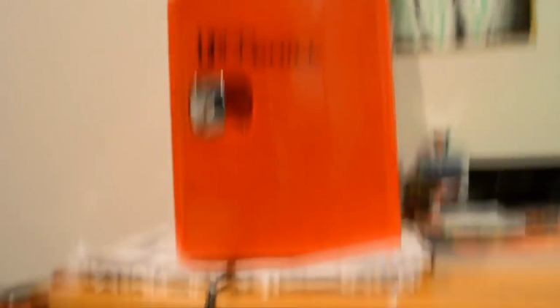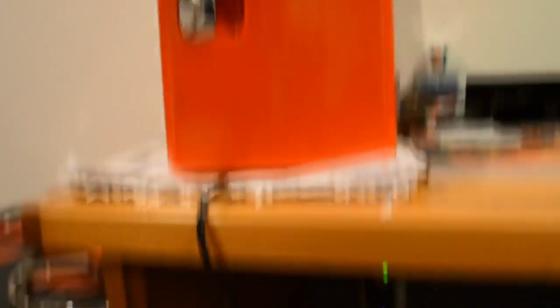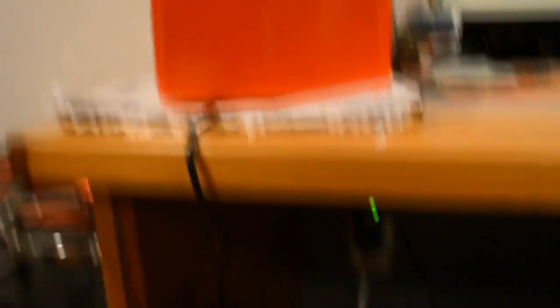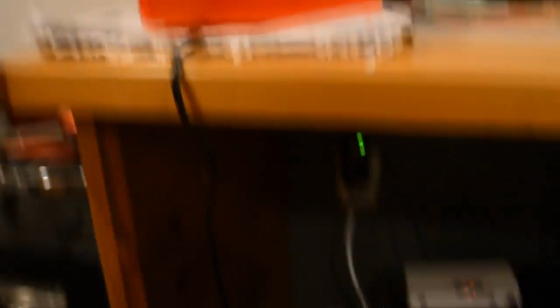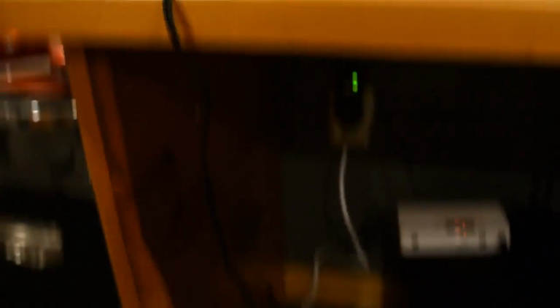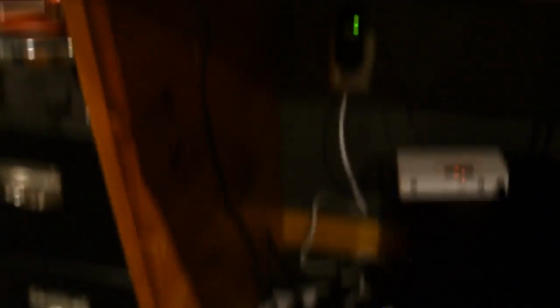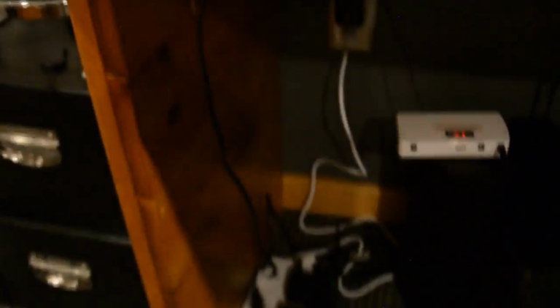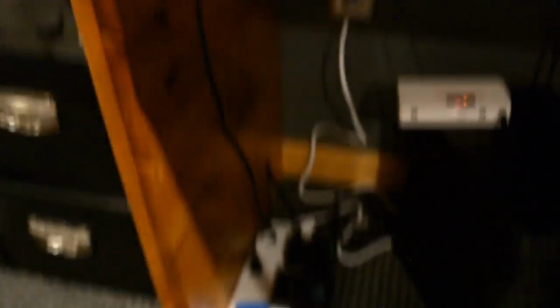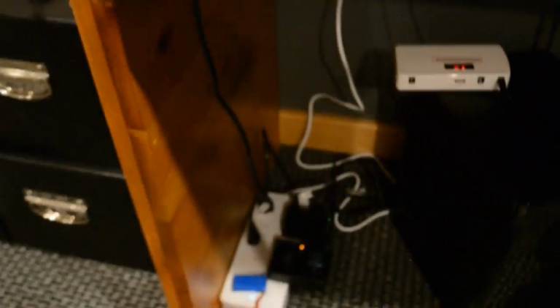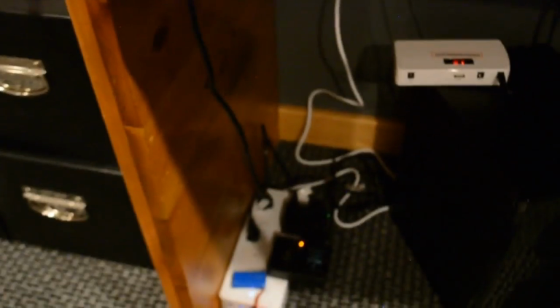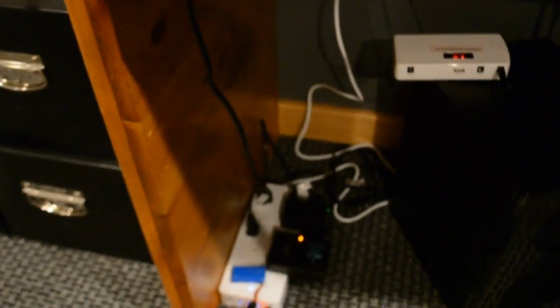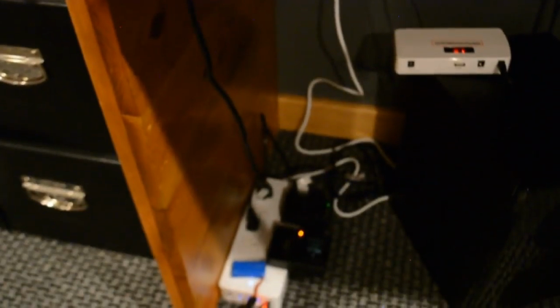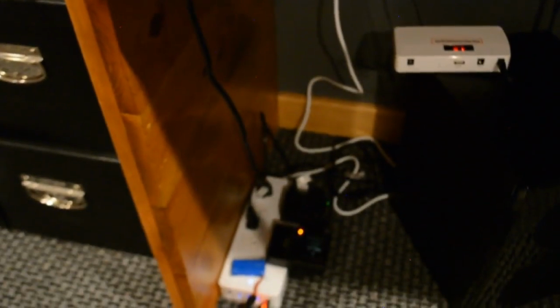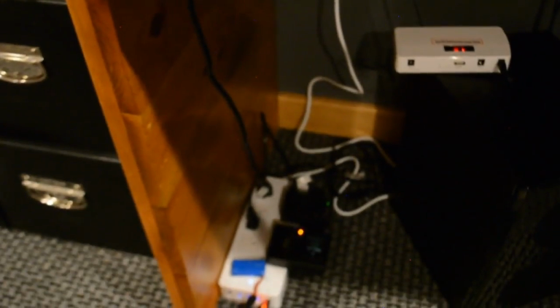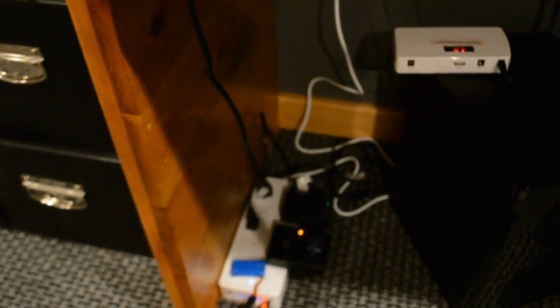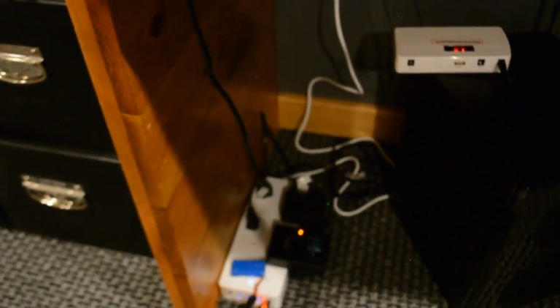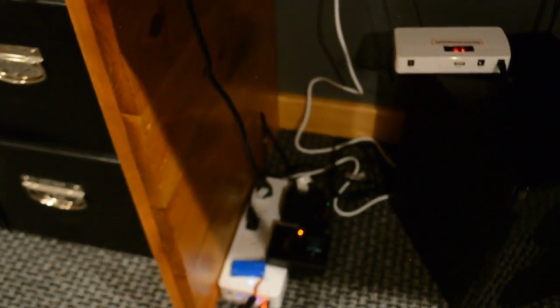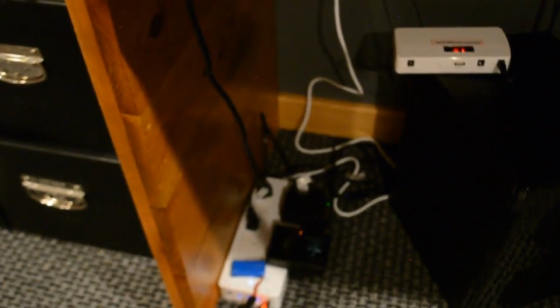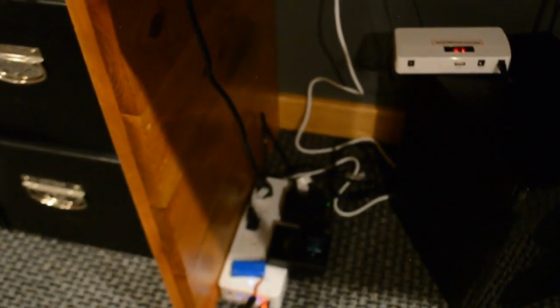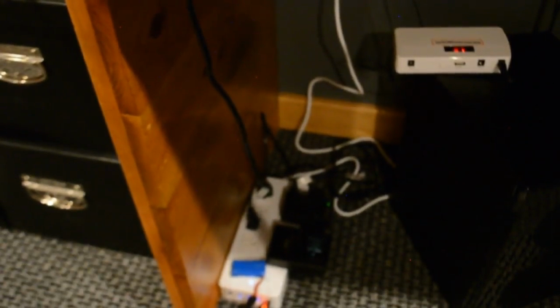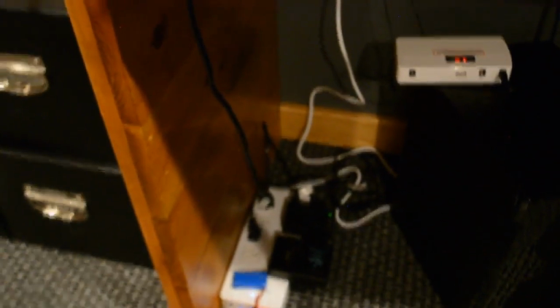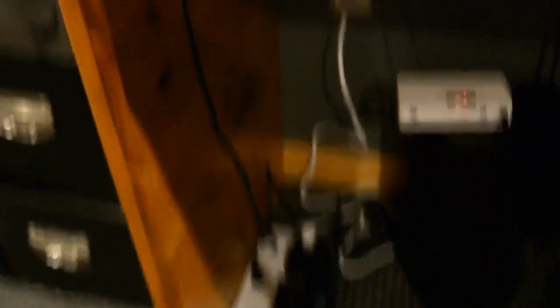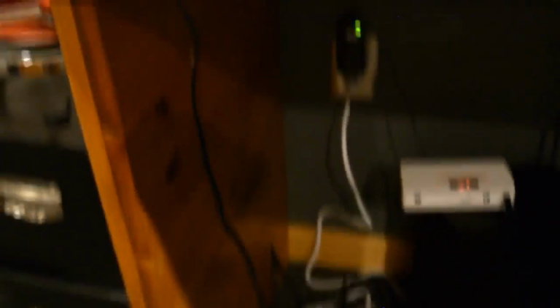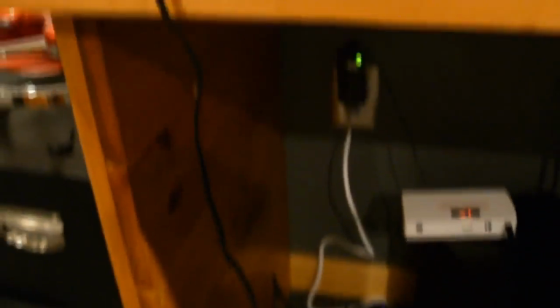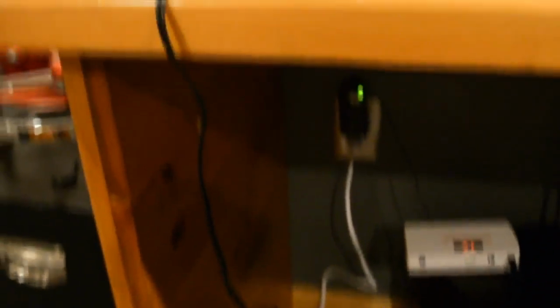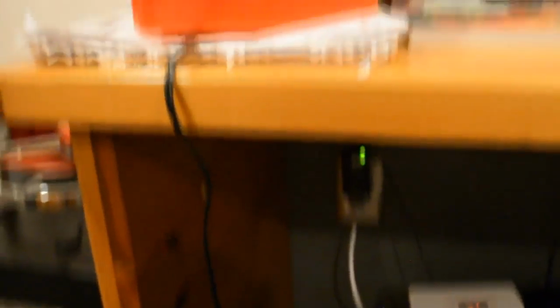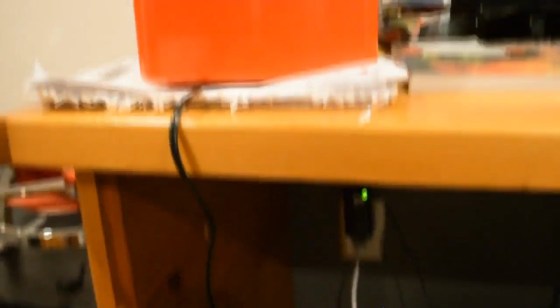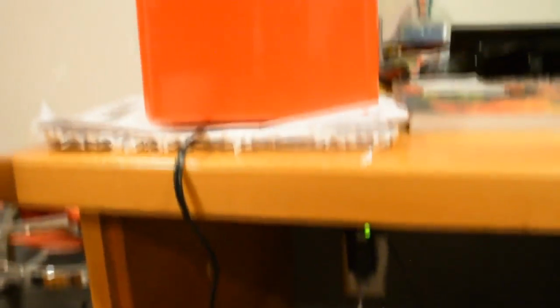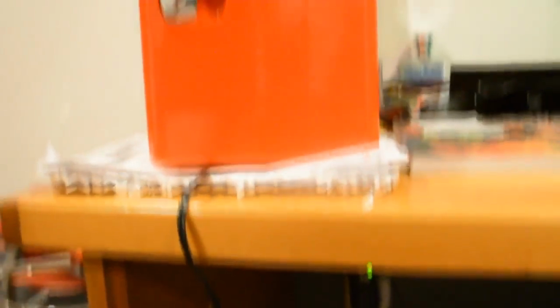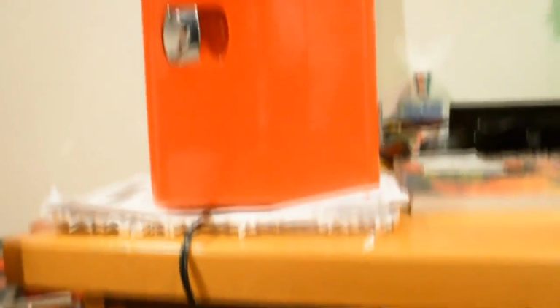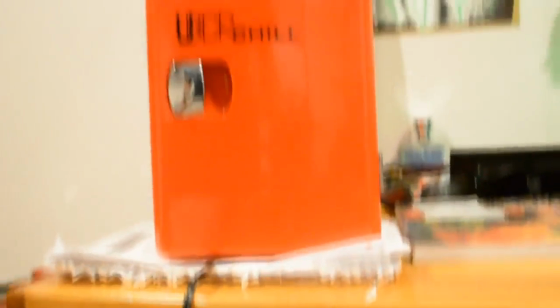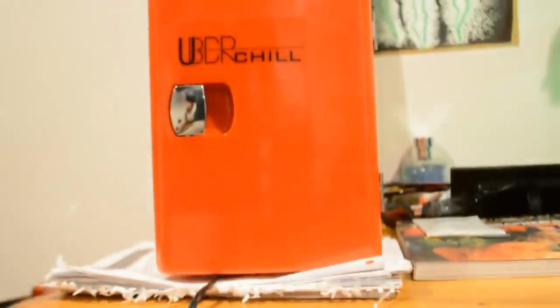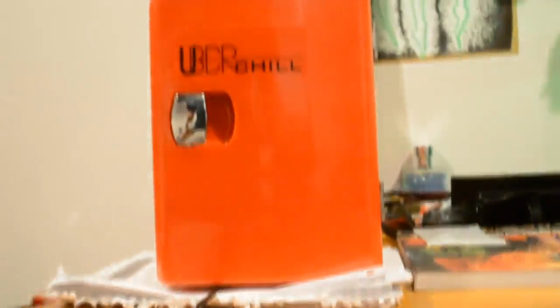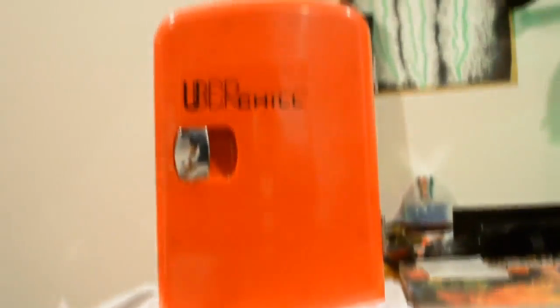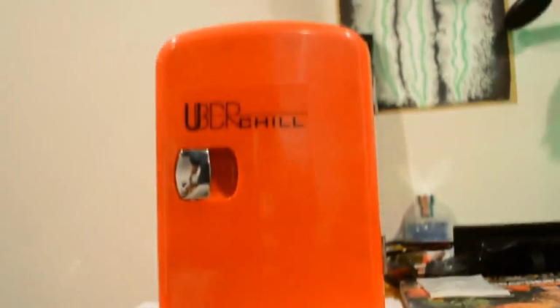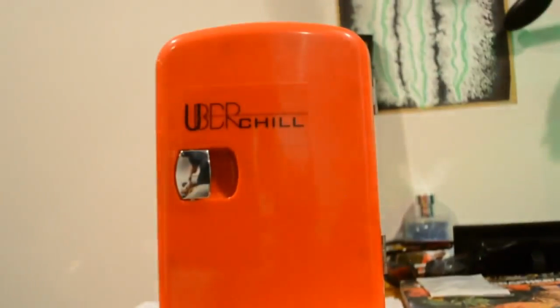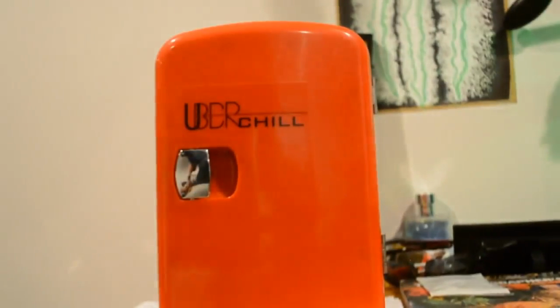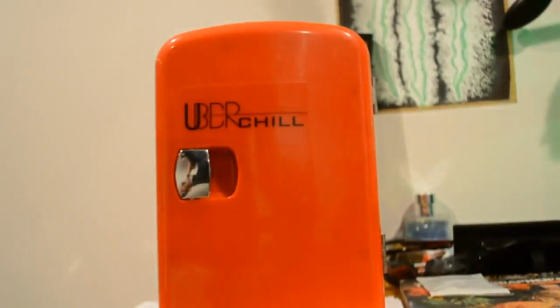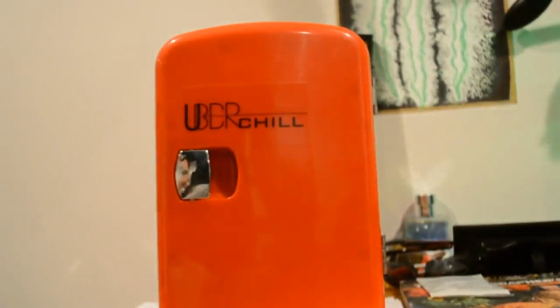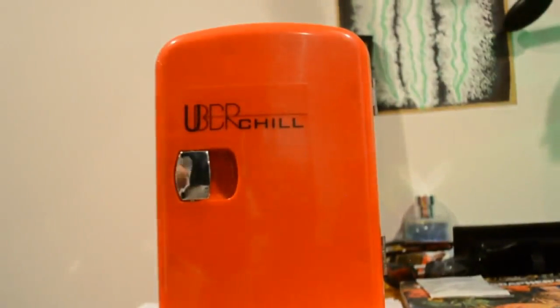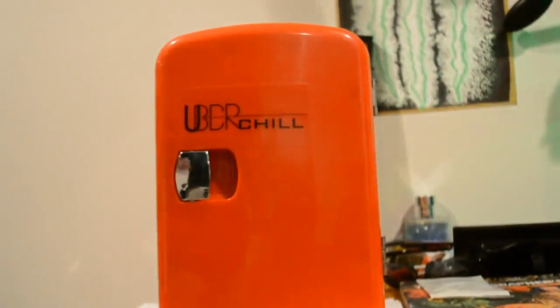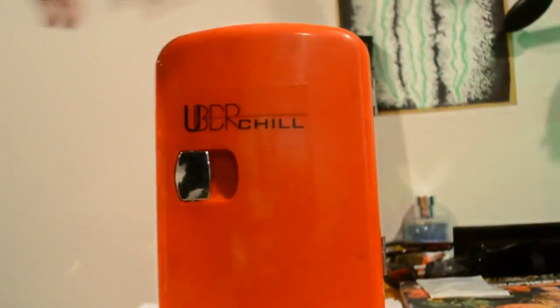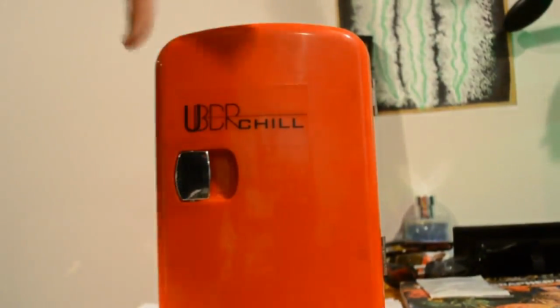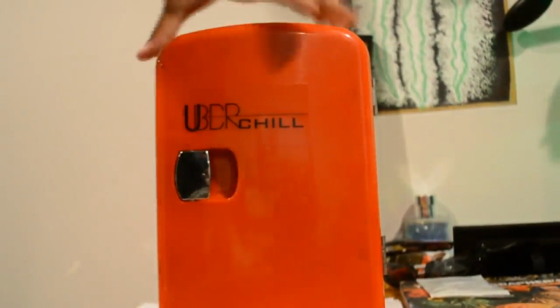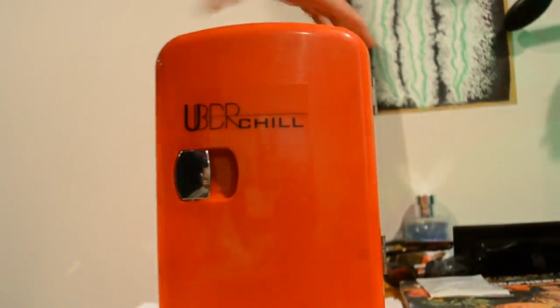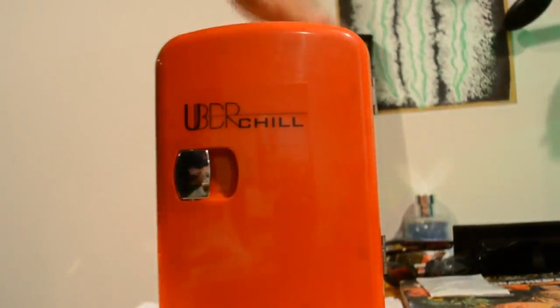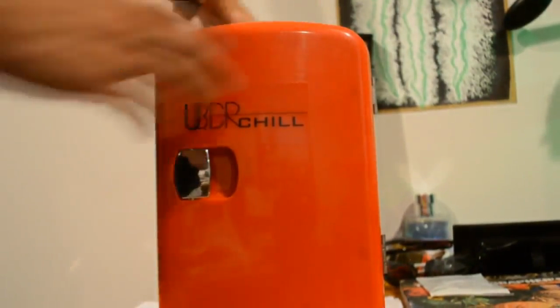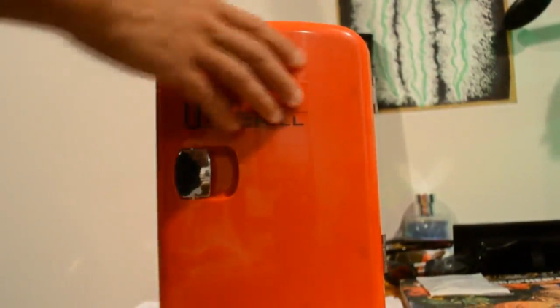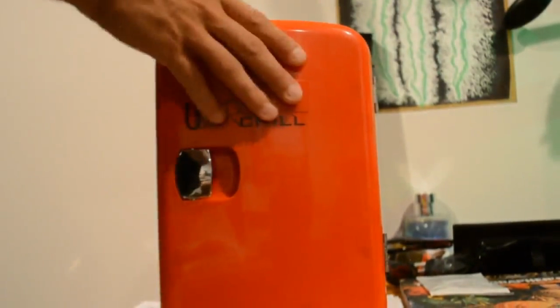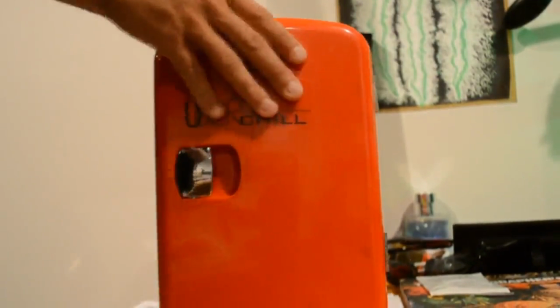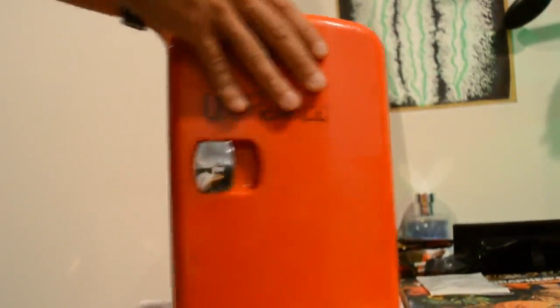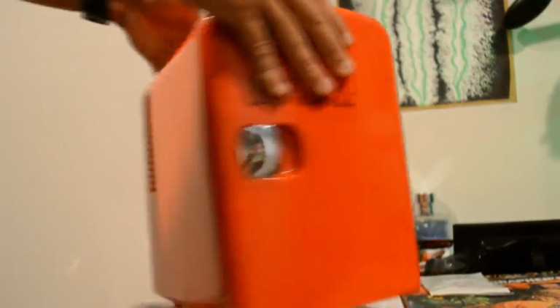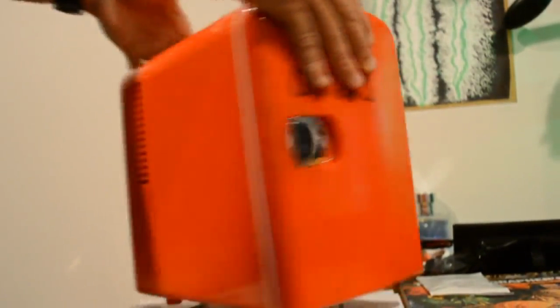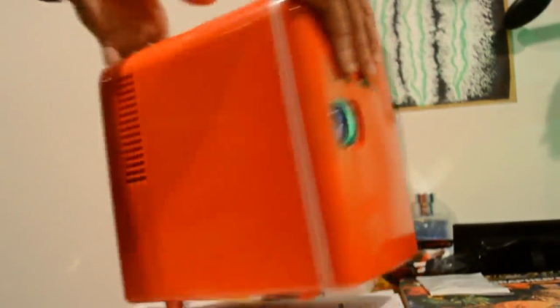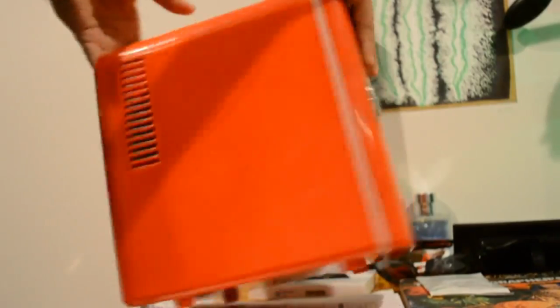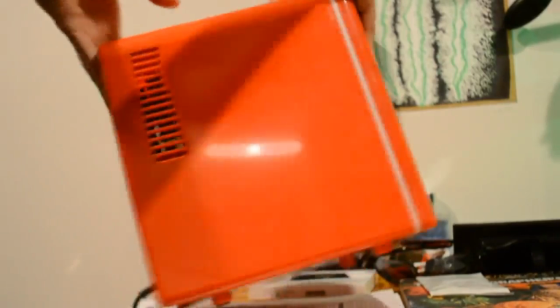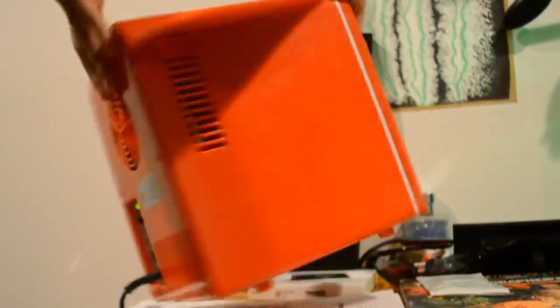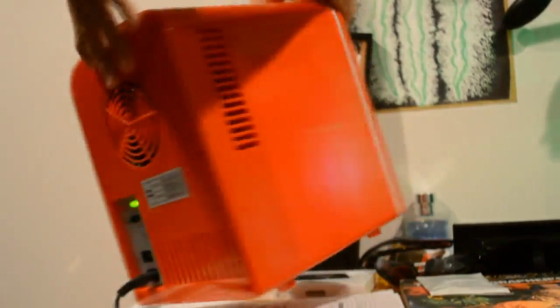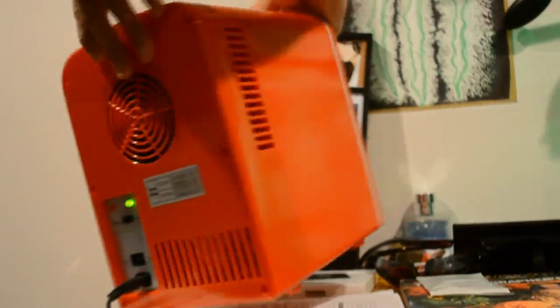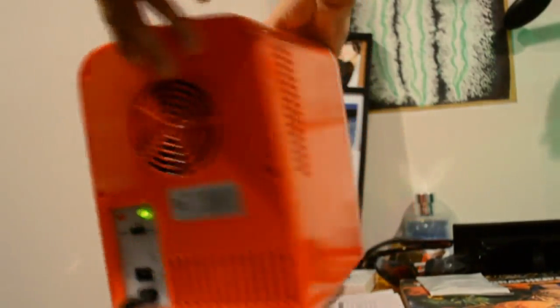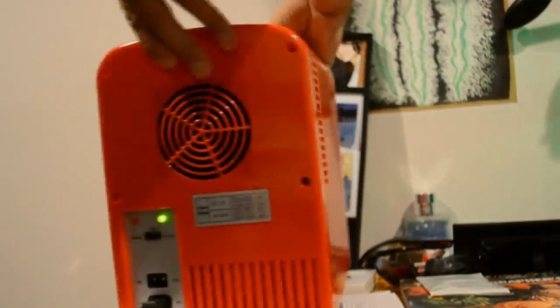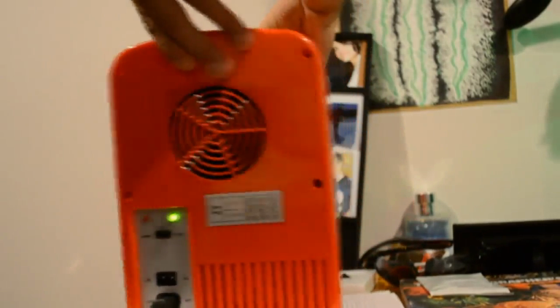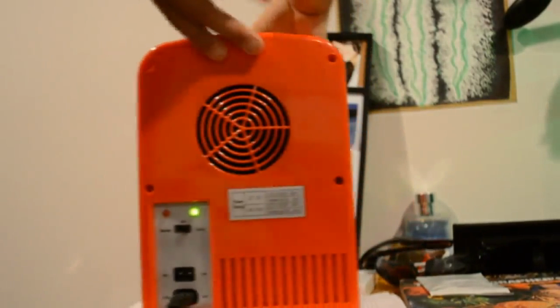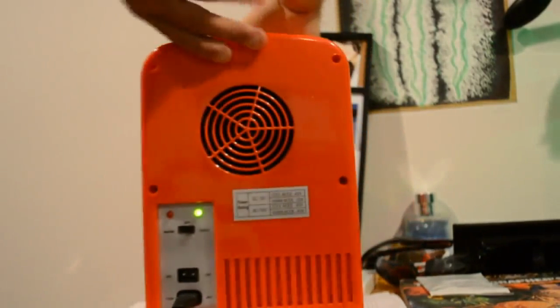As you can see right now, I plugged it into my wall outlet and it is powered on. Let's turn it around and see how it looks.